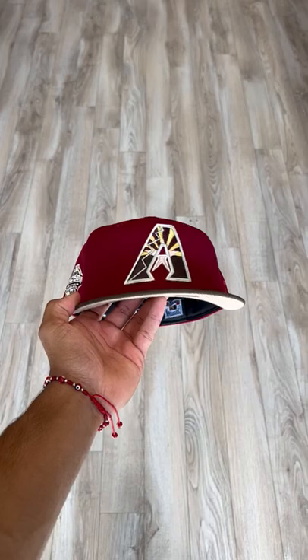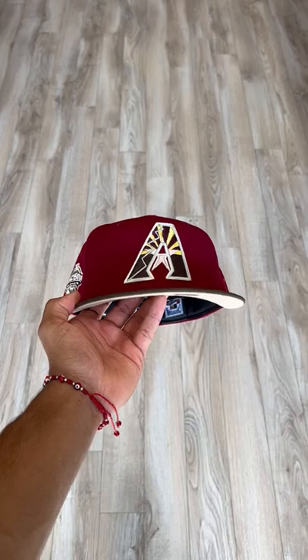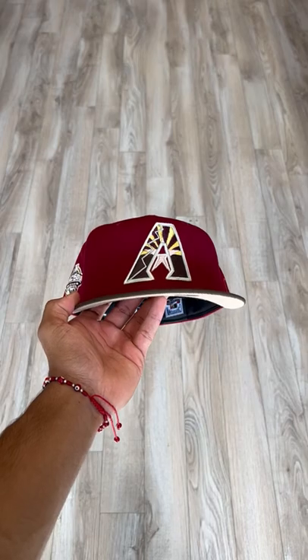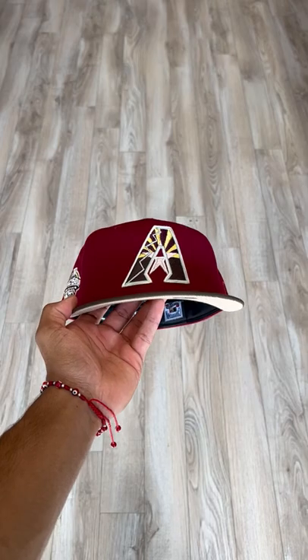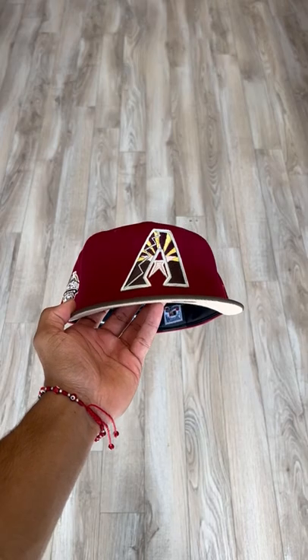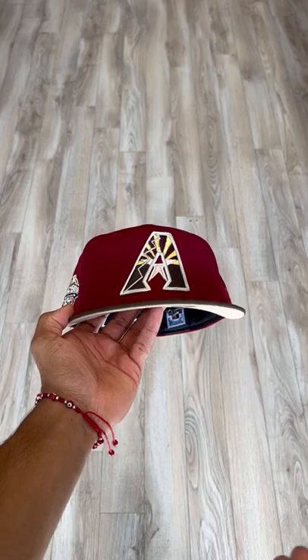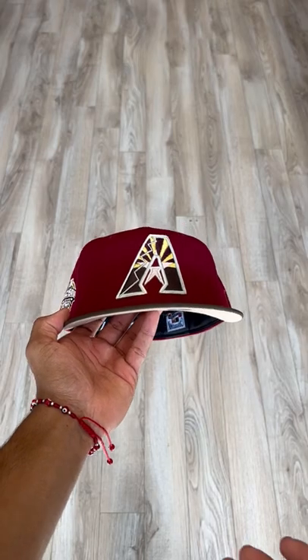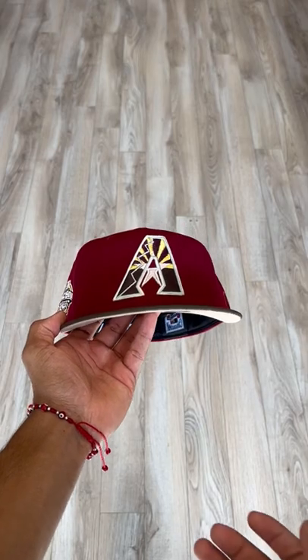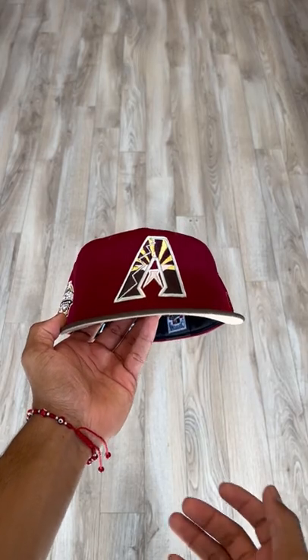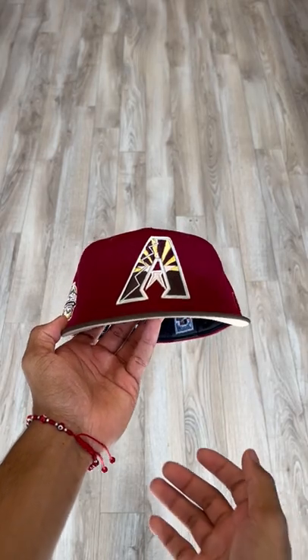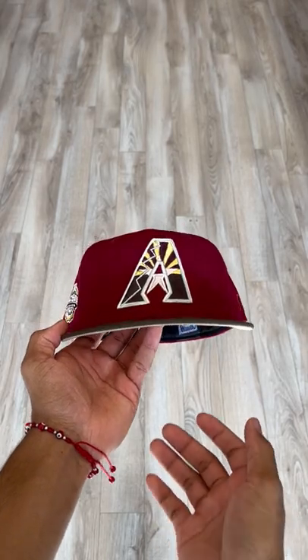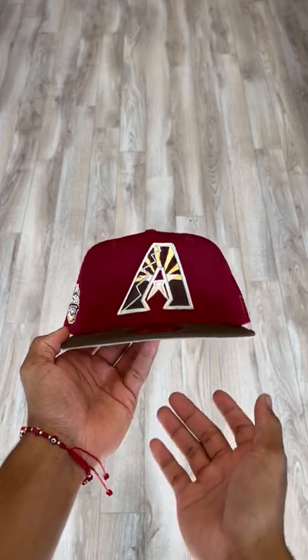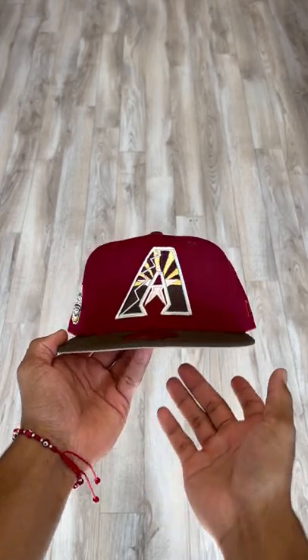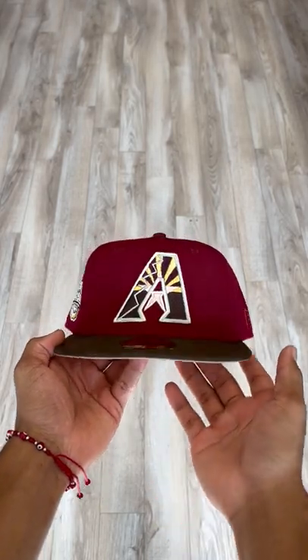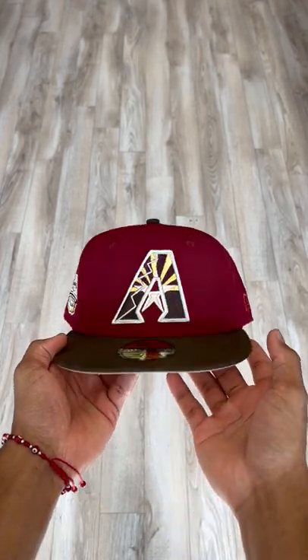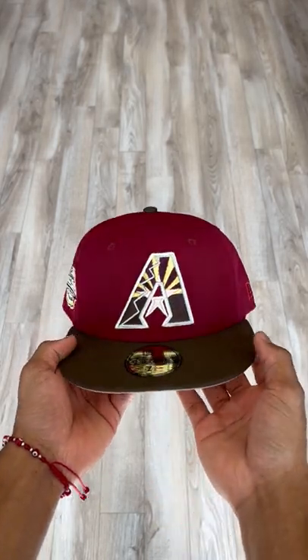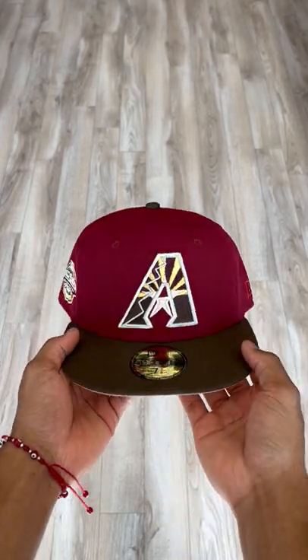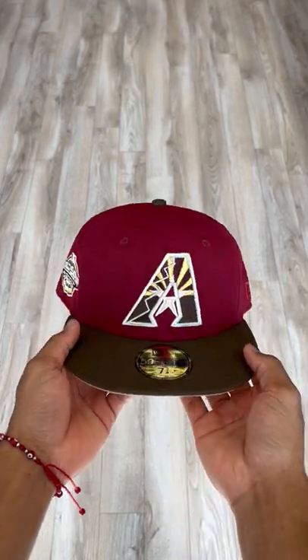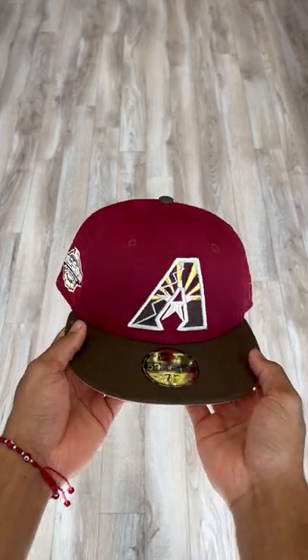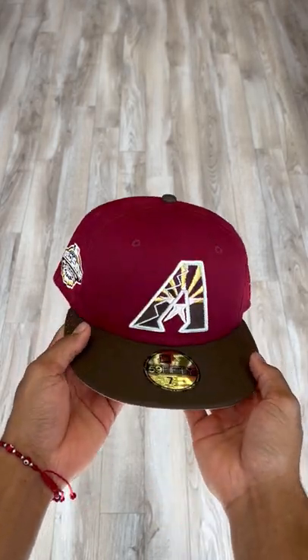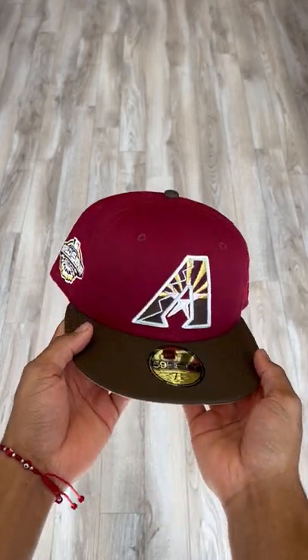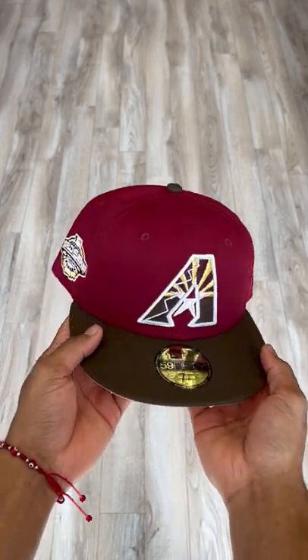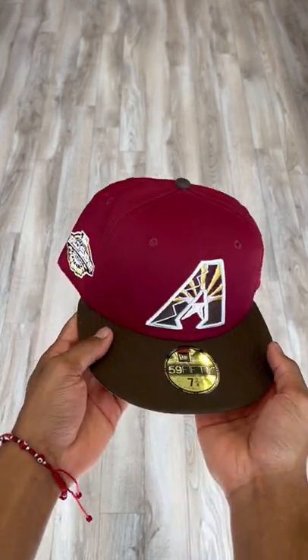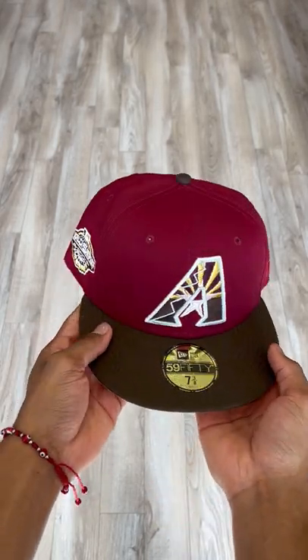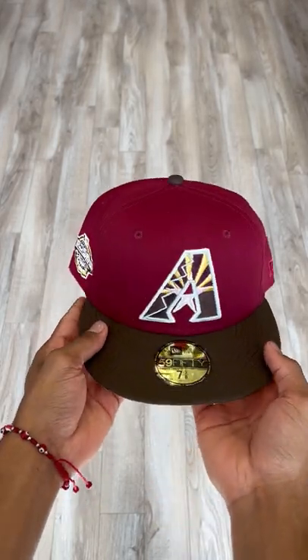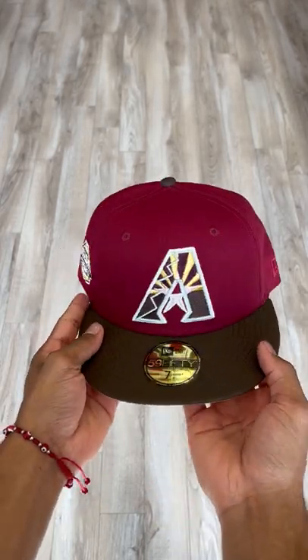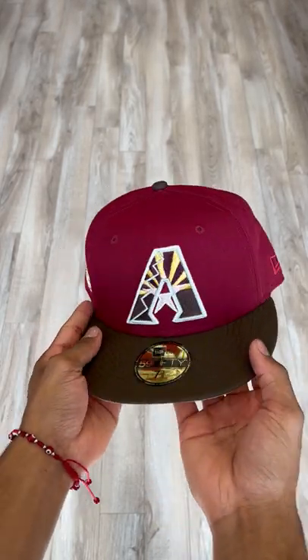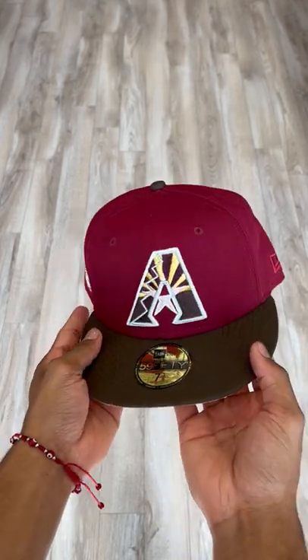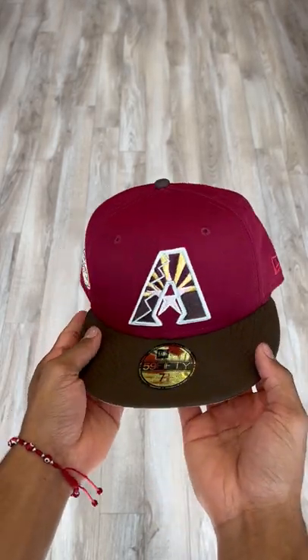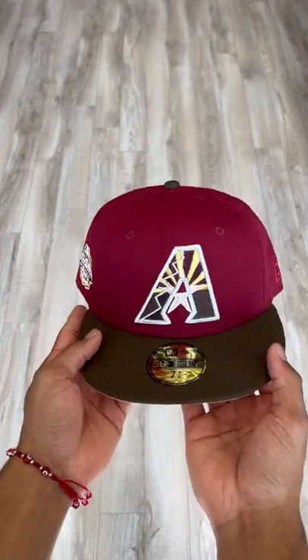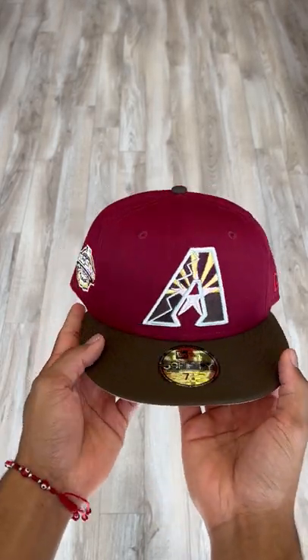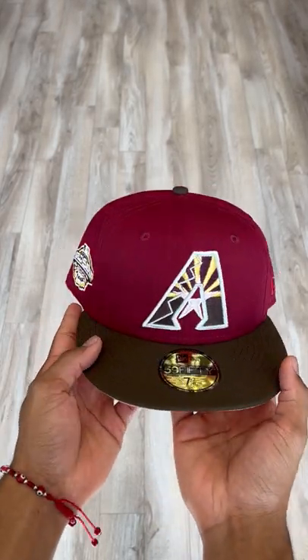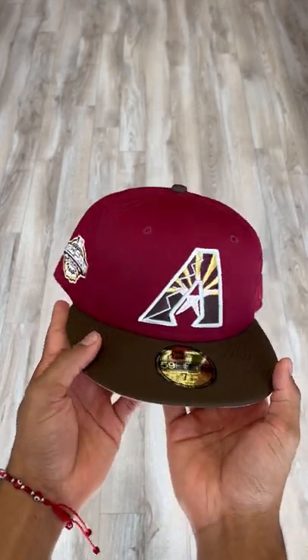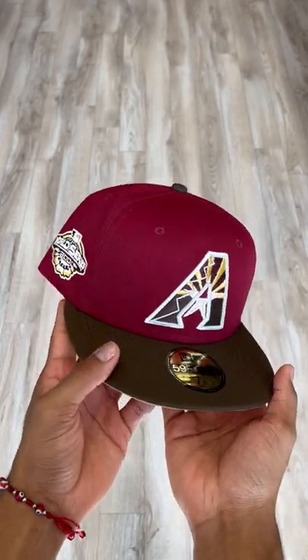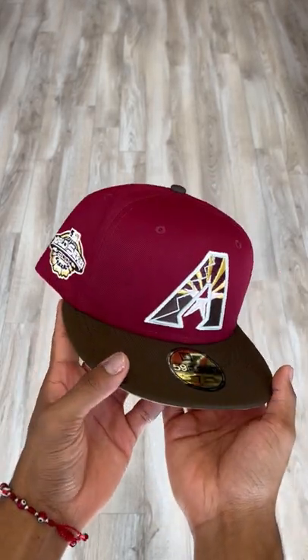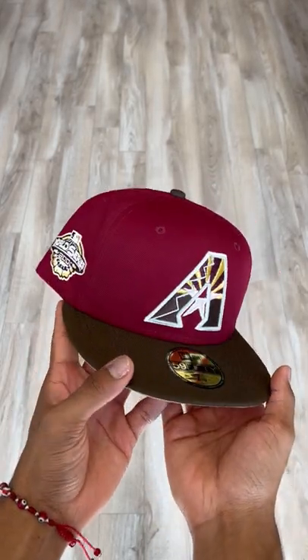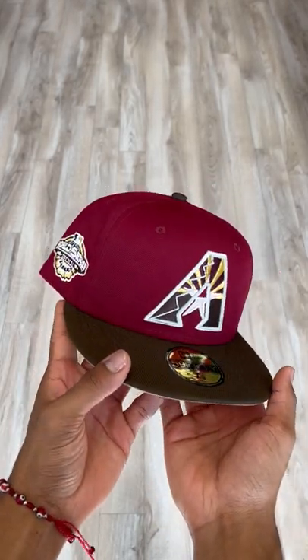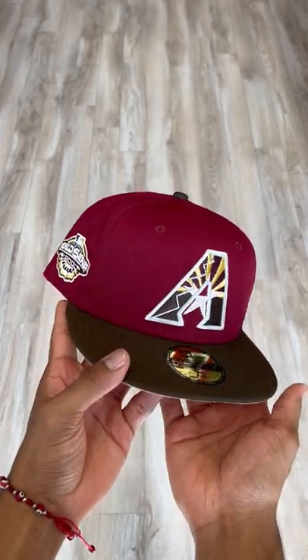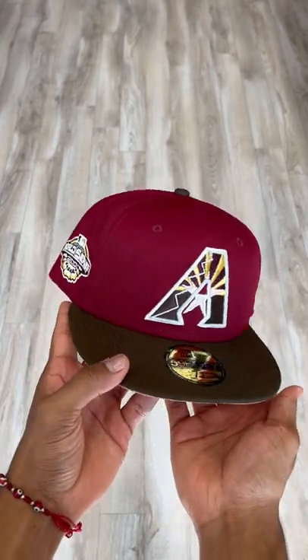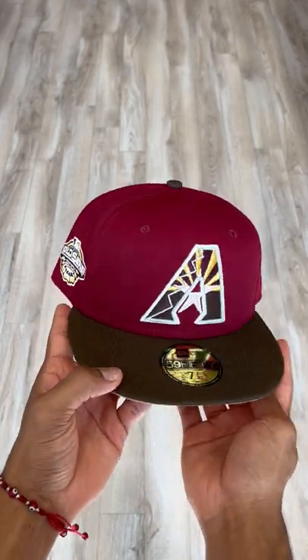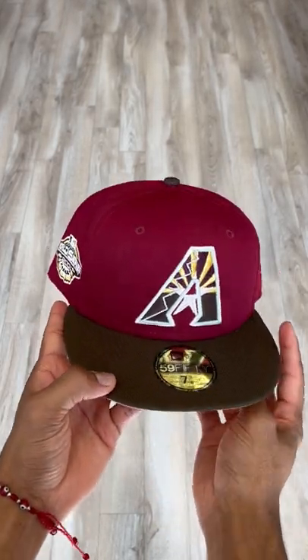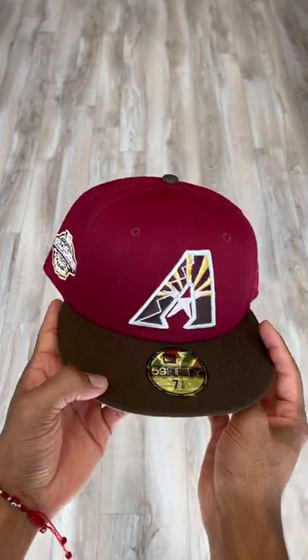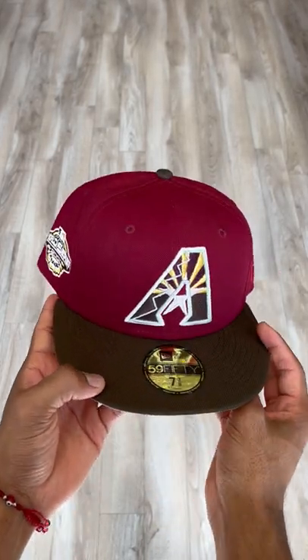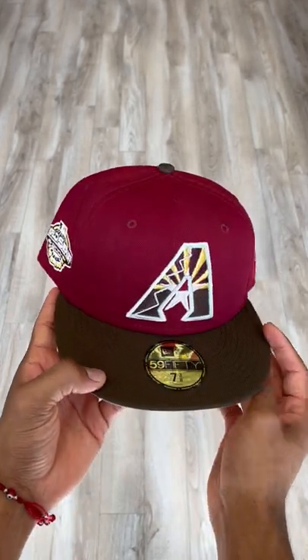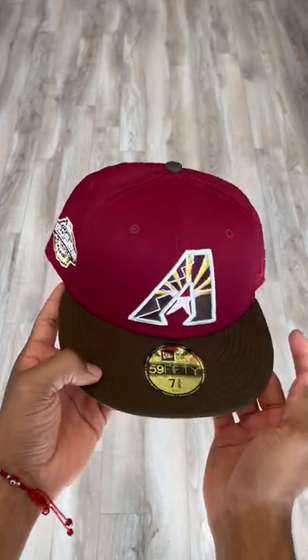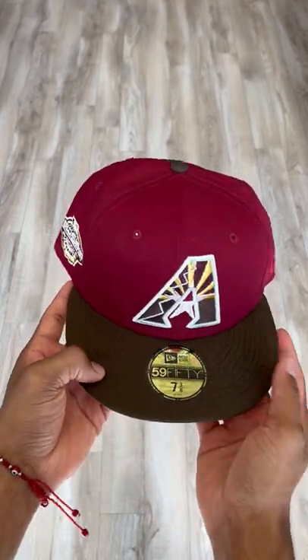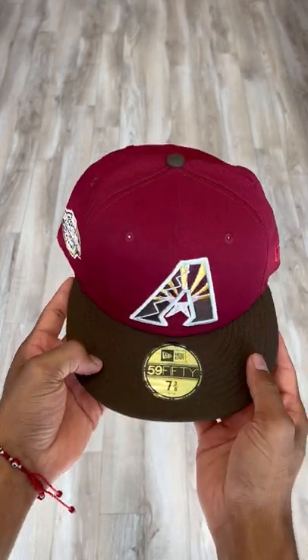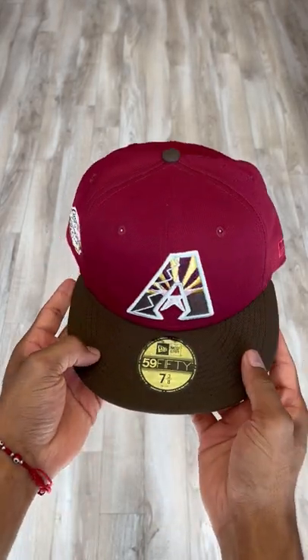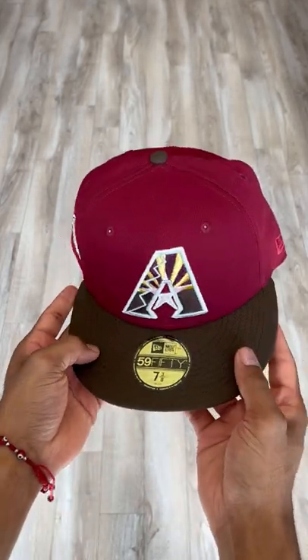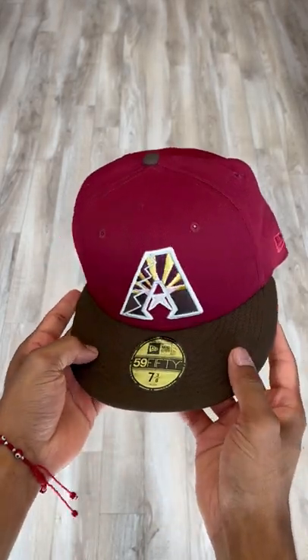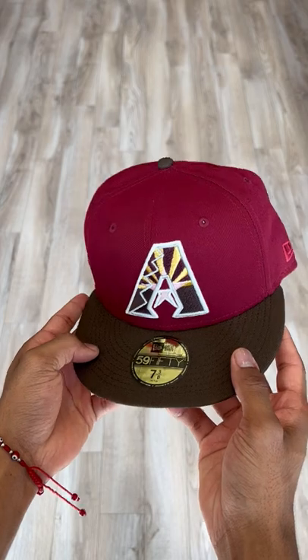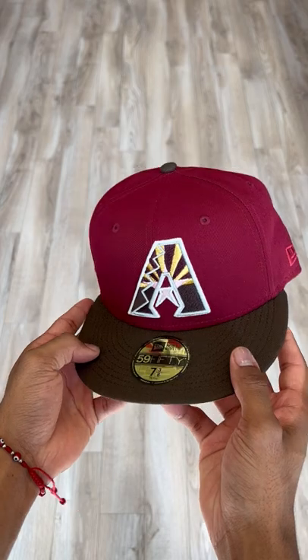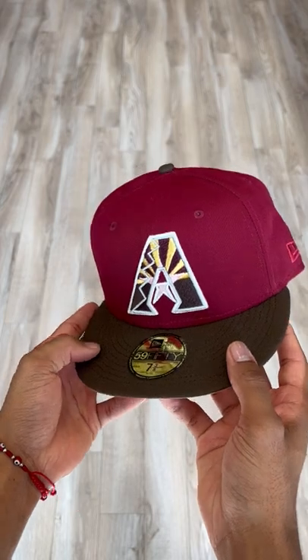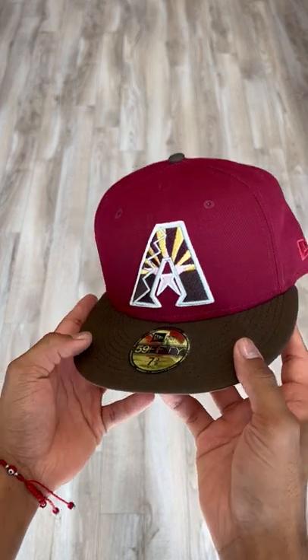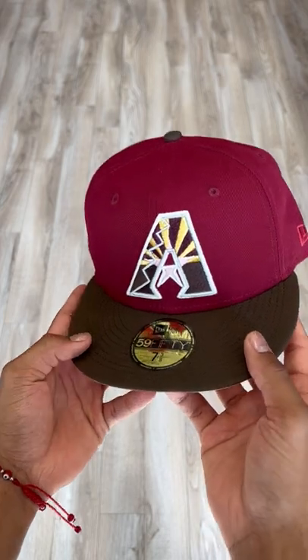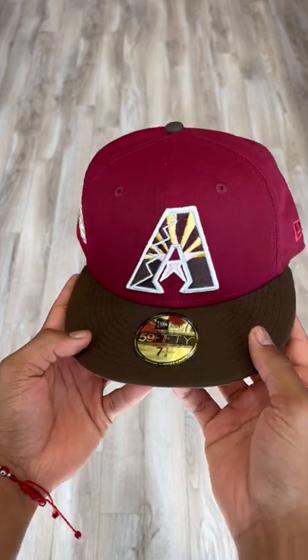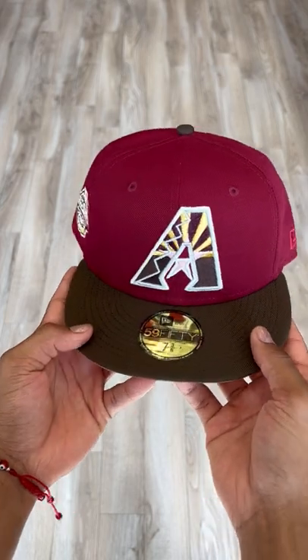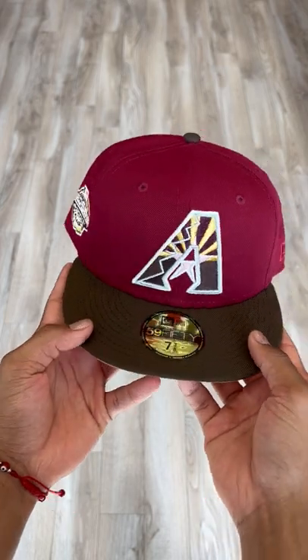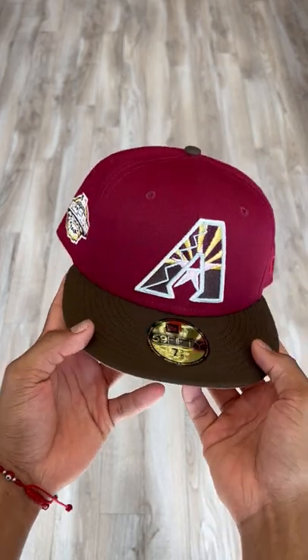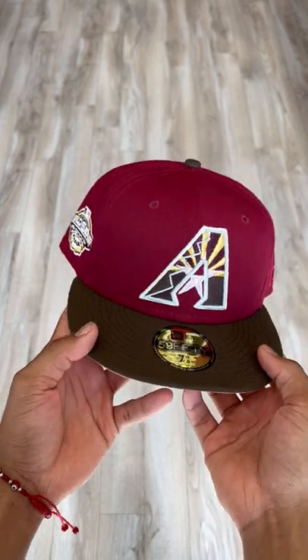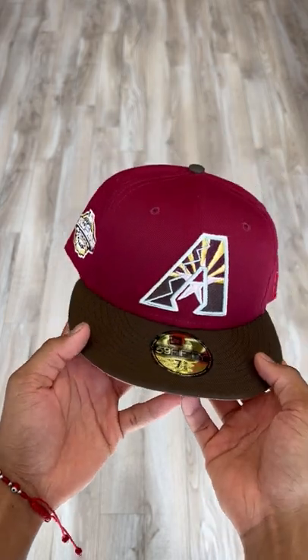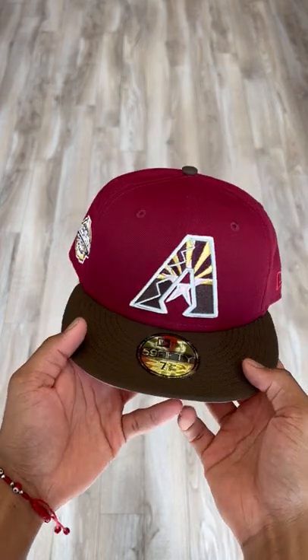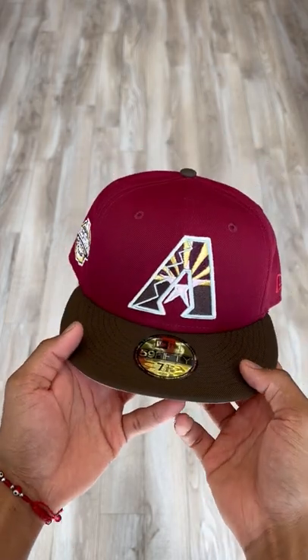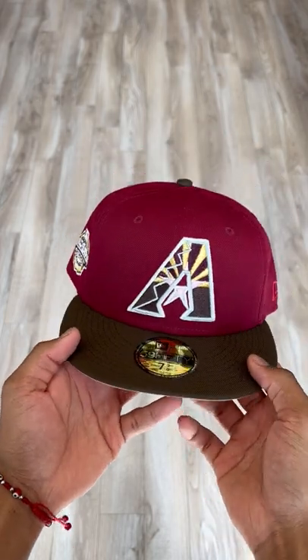What's up everybody, it's Isaiah from E-Cab City back at it again with another fitter review. Let's get straight to it.